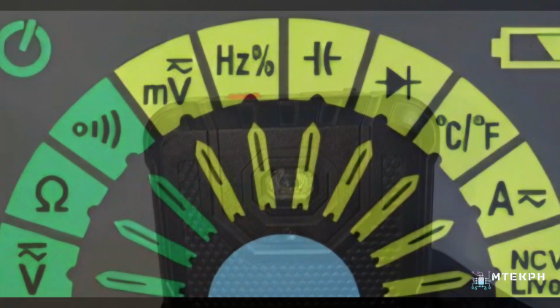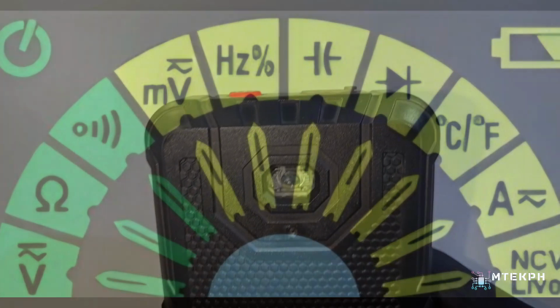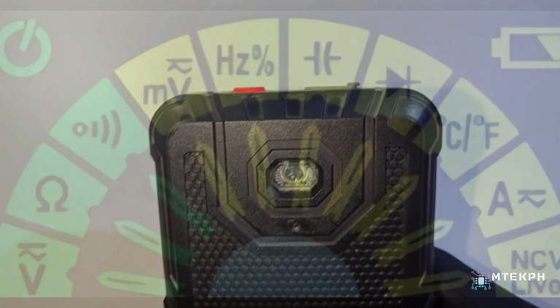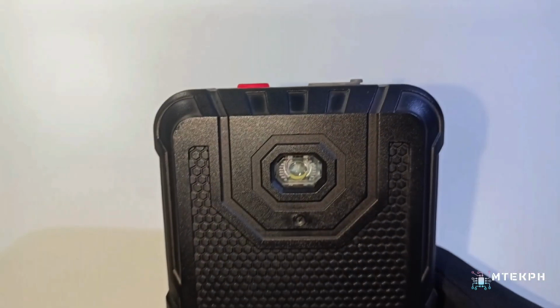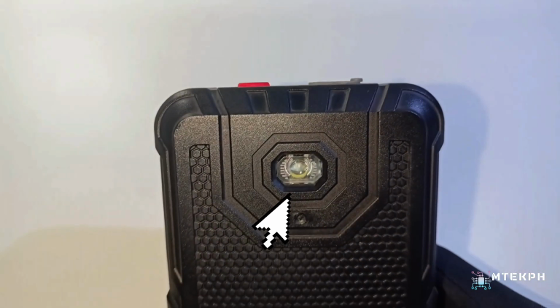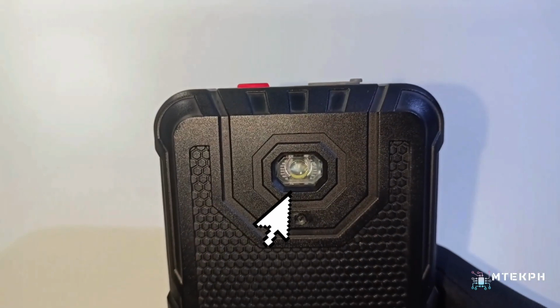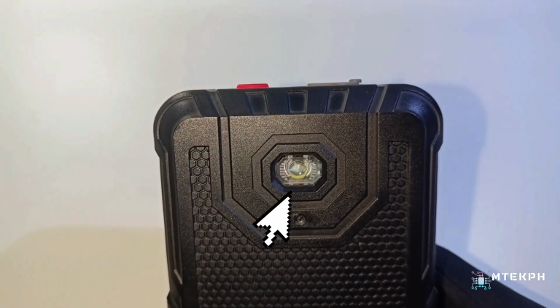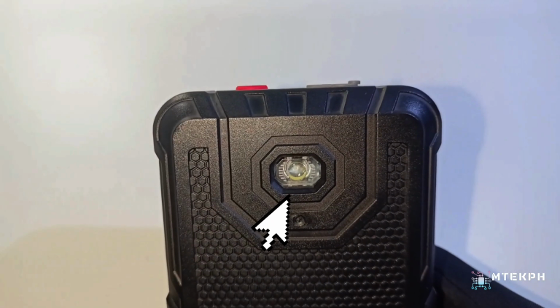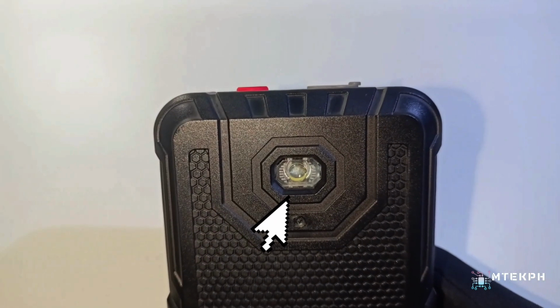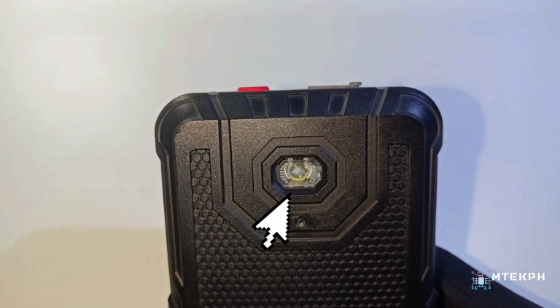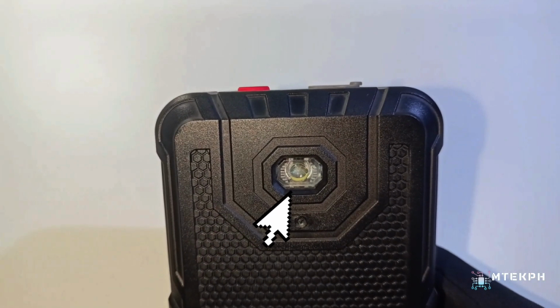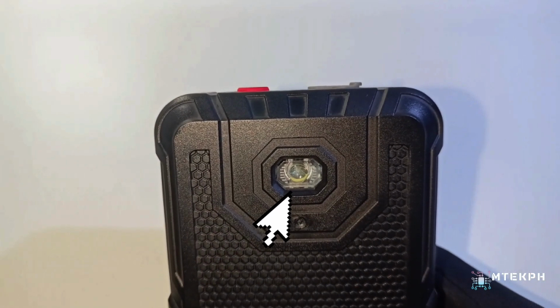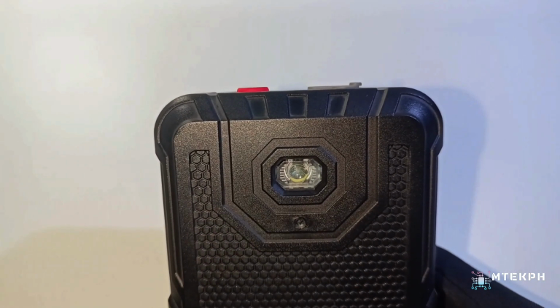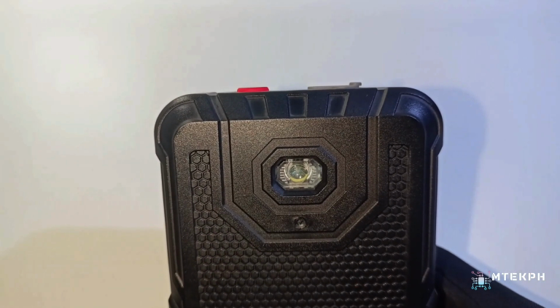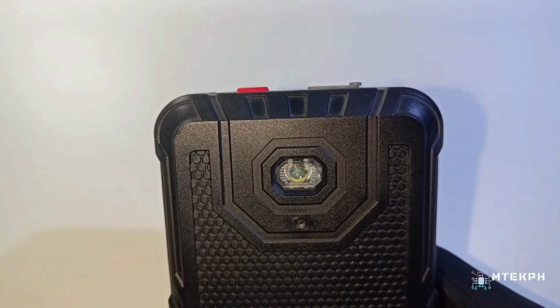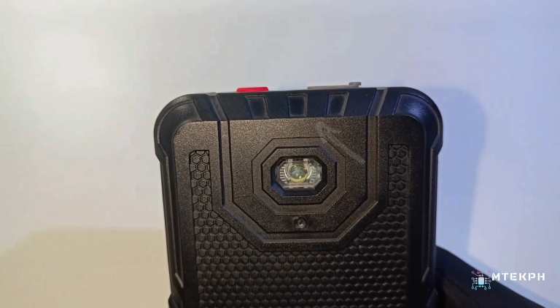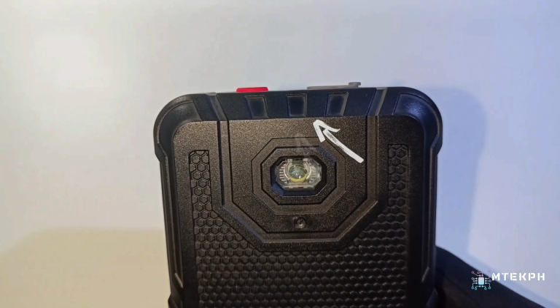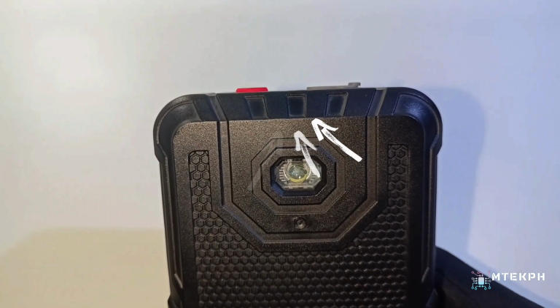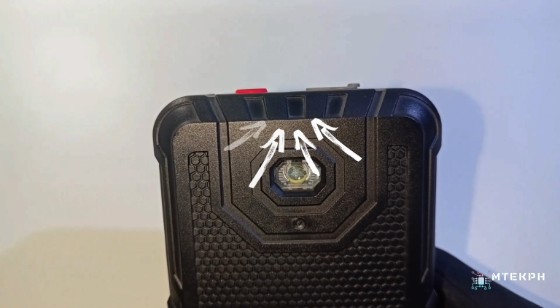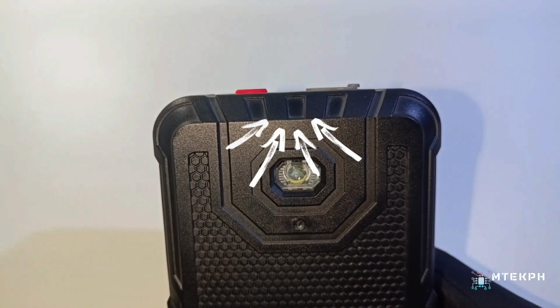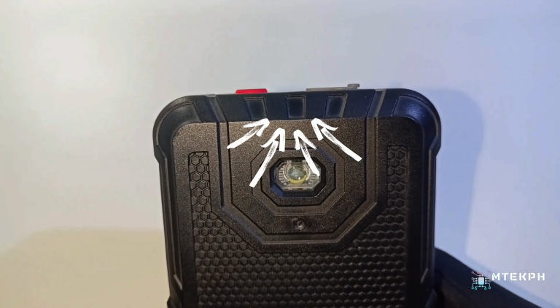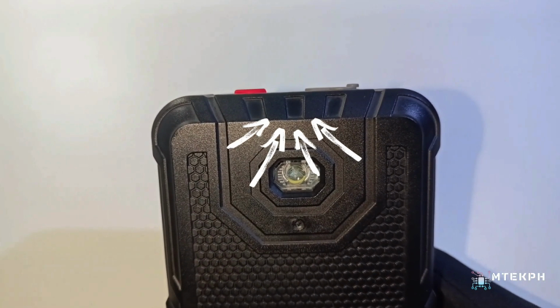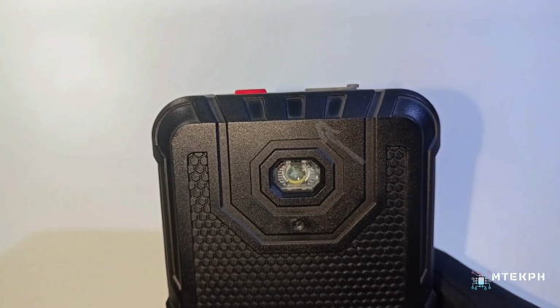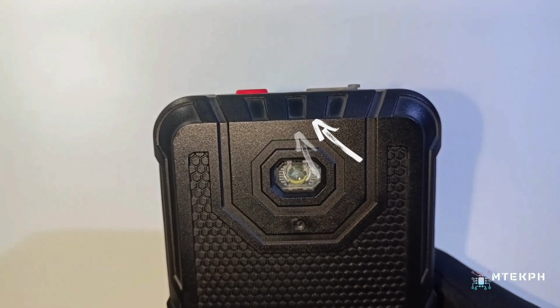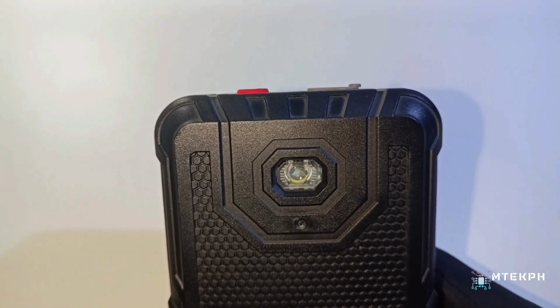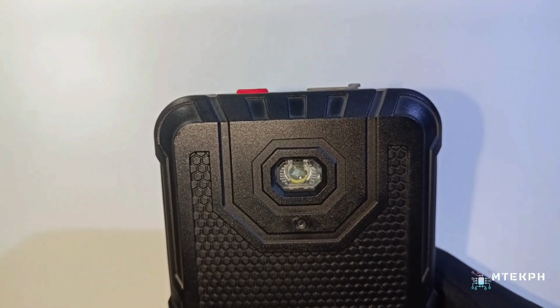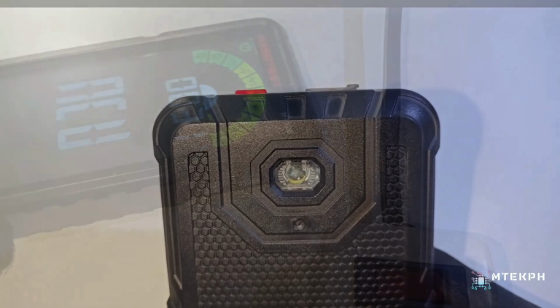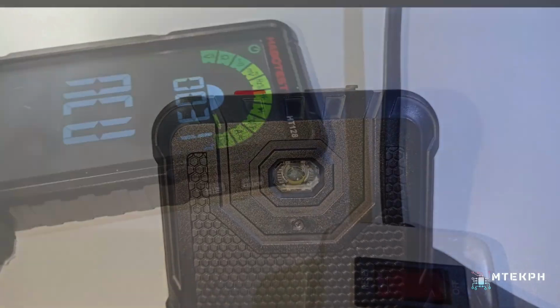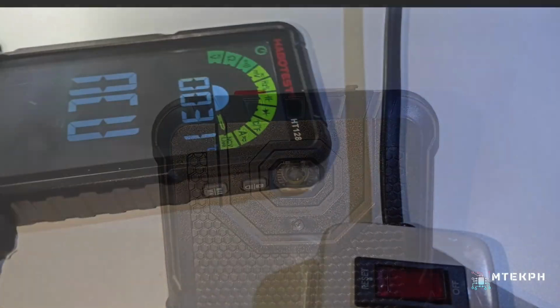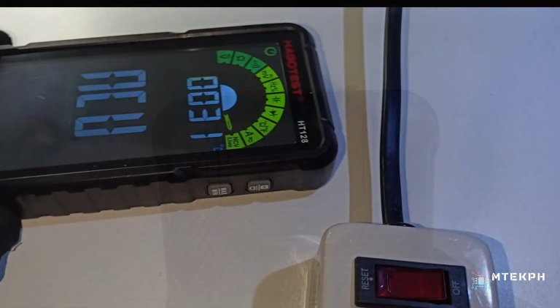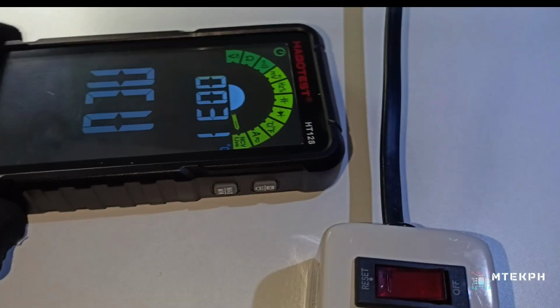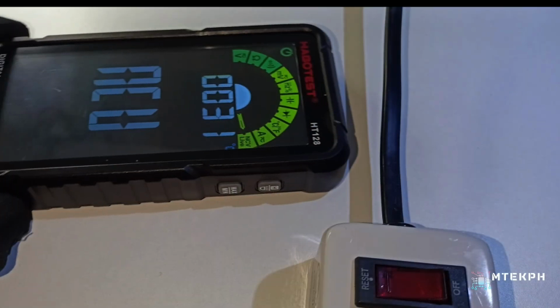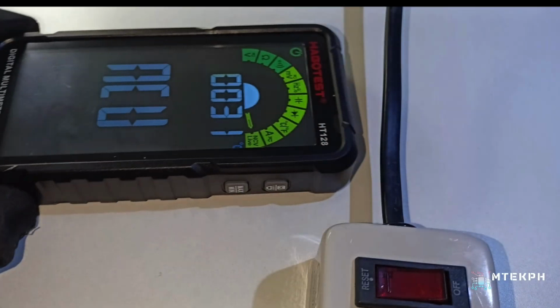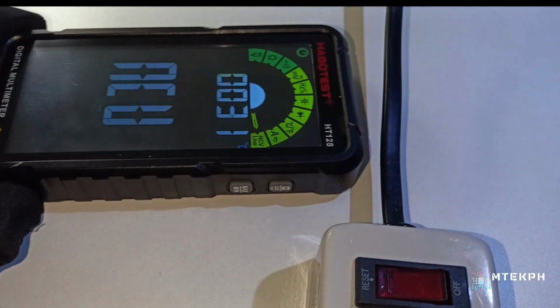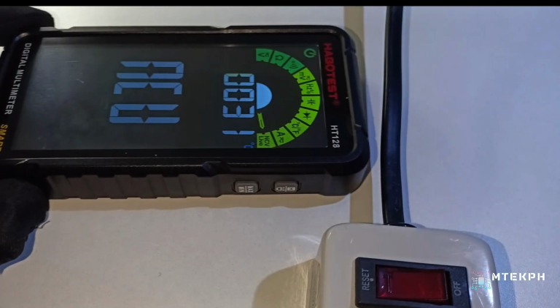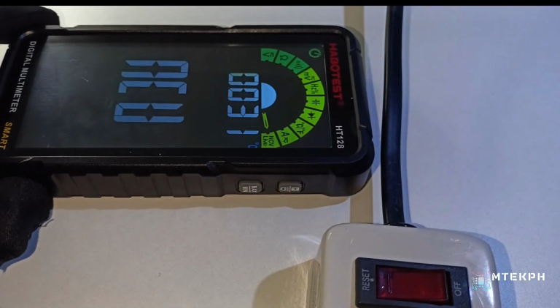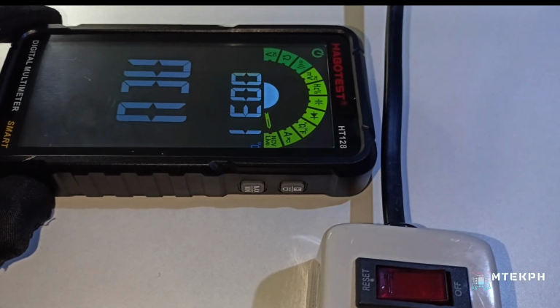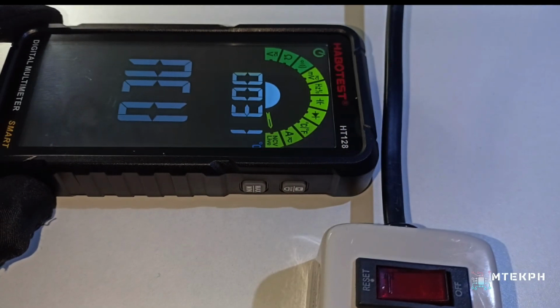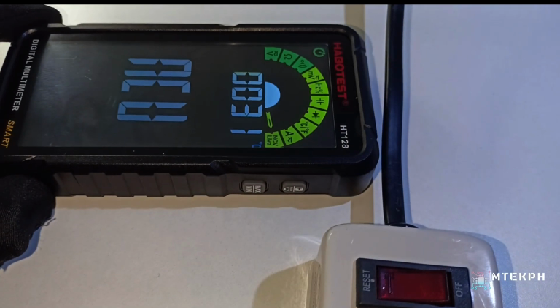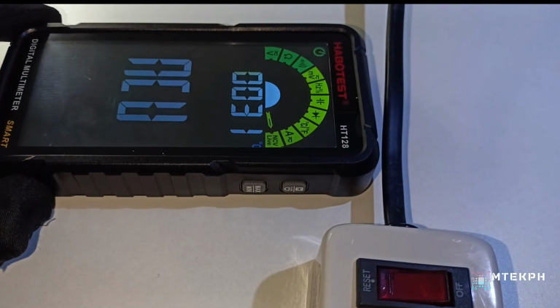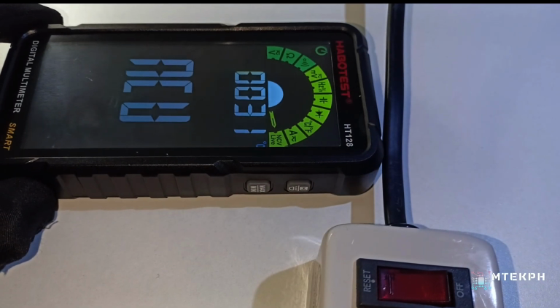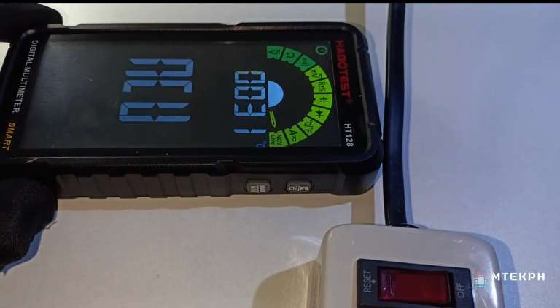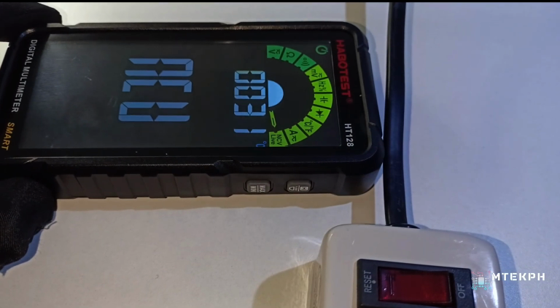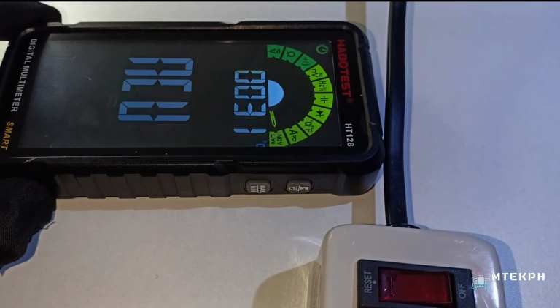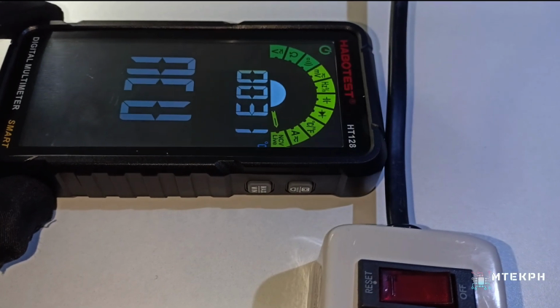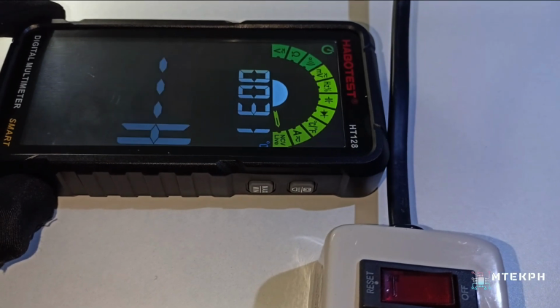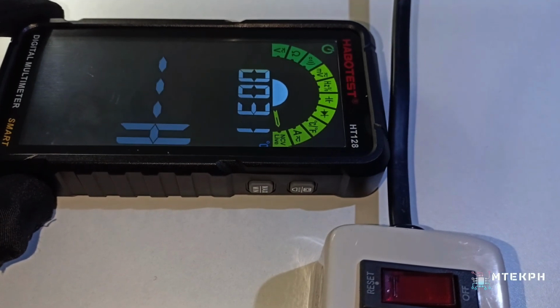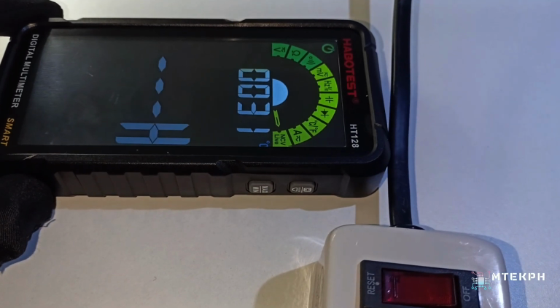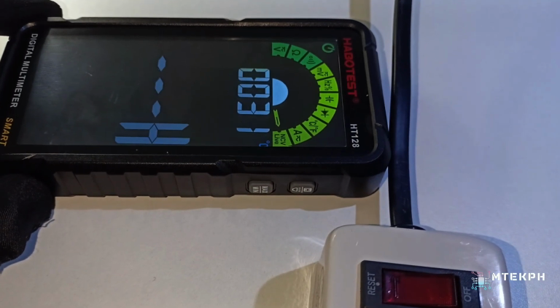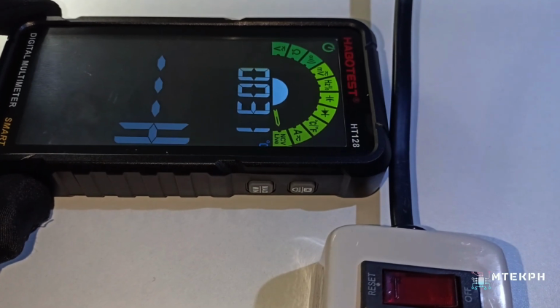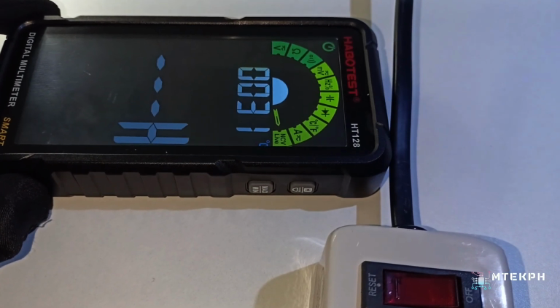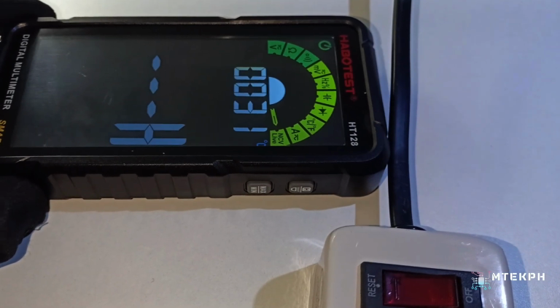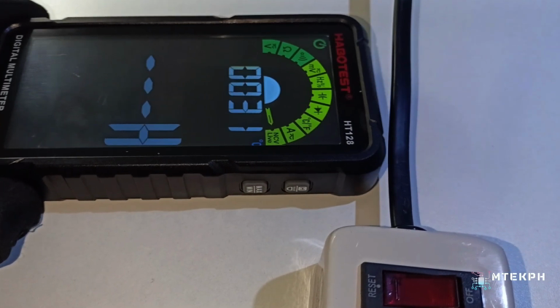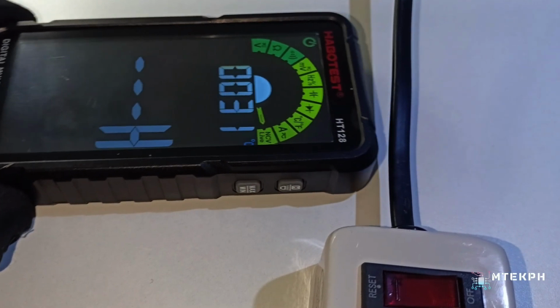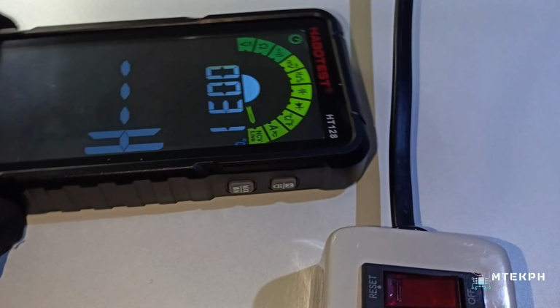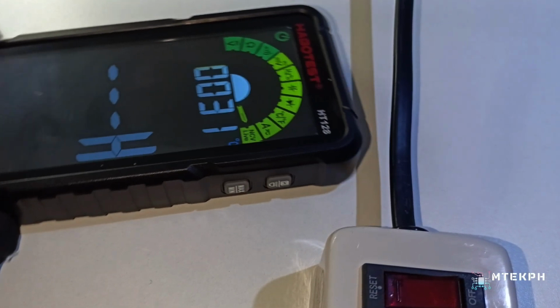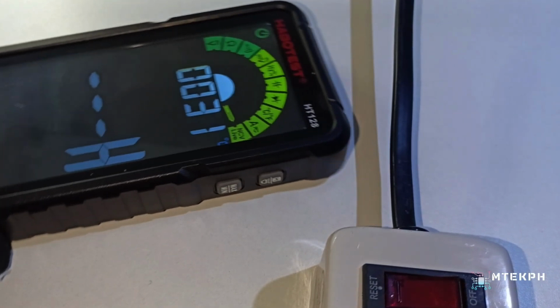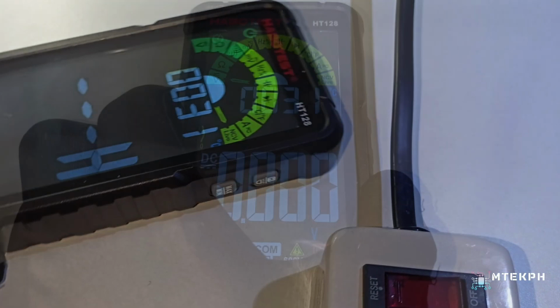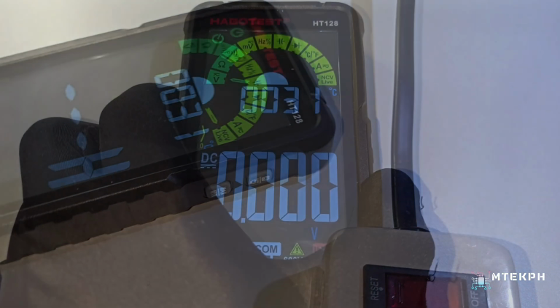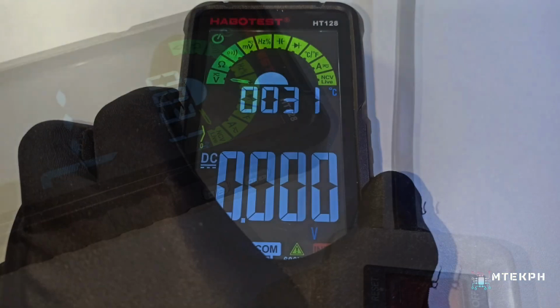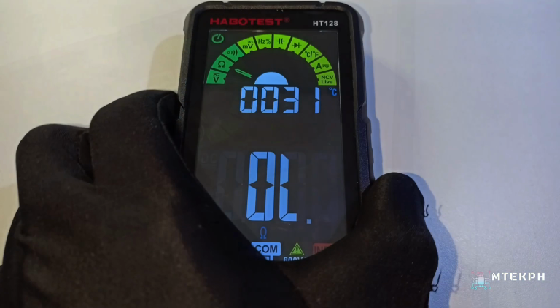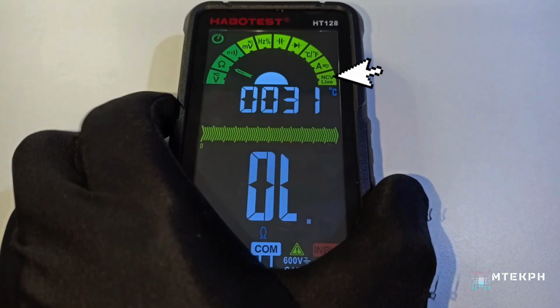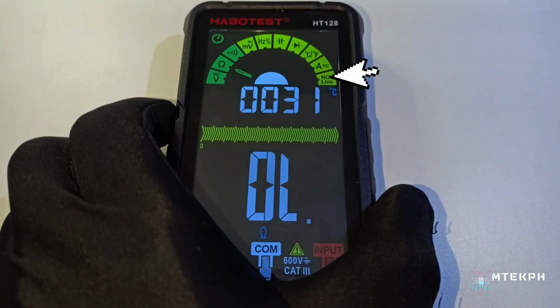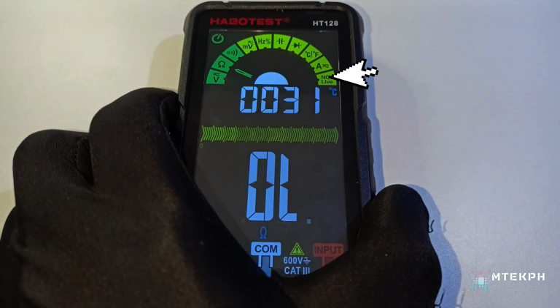On the back, there is a flashlight and an NCV sensor. This sensor detects AC power with high and low voltage without contact.